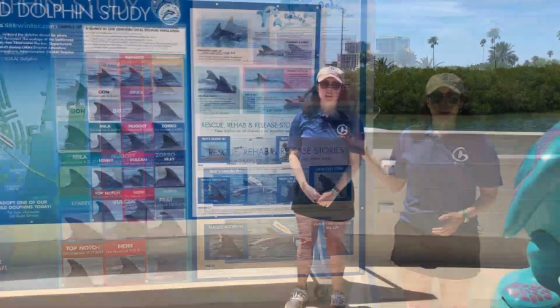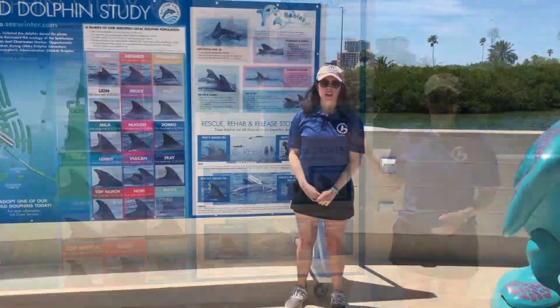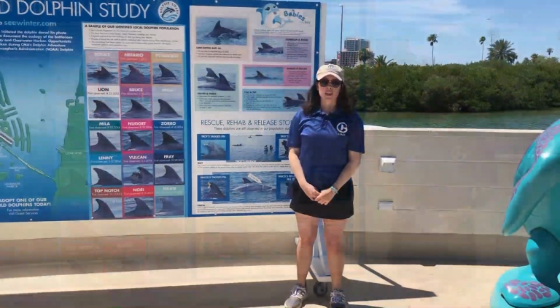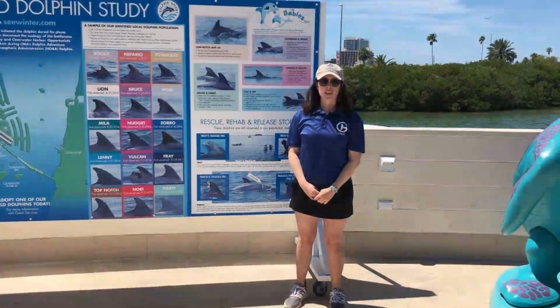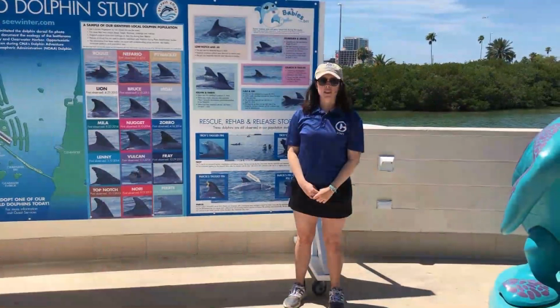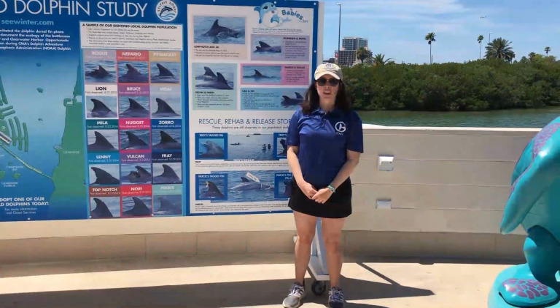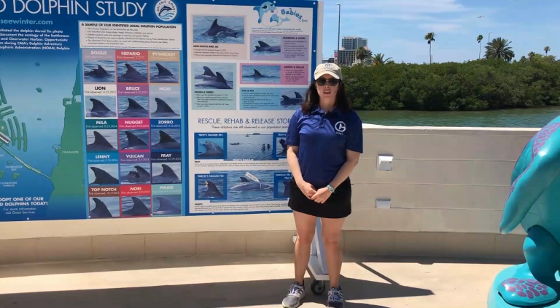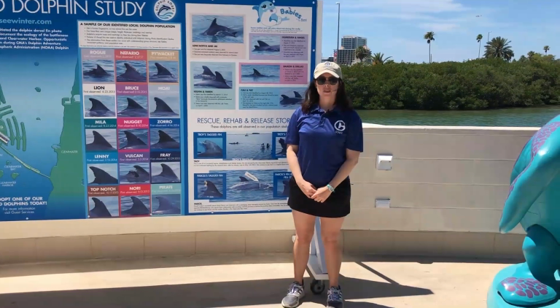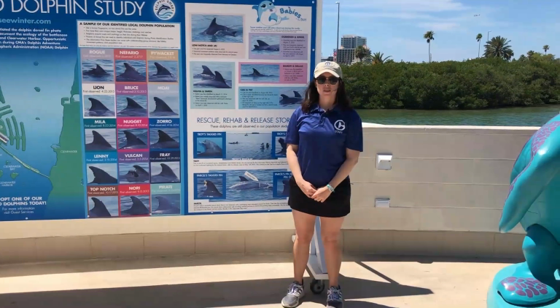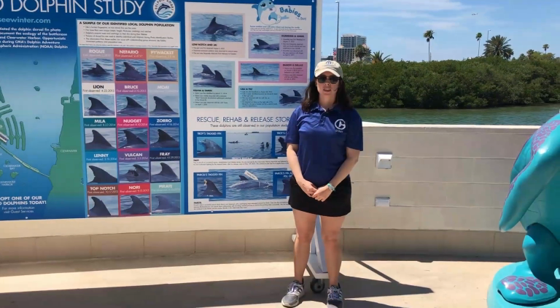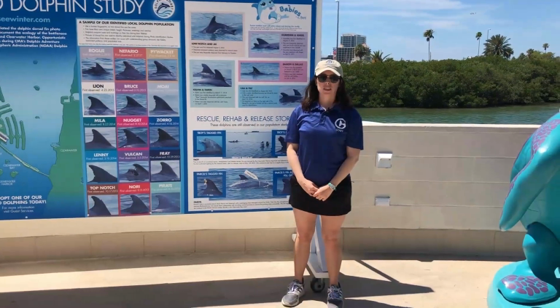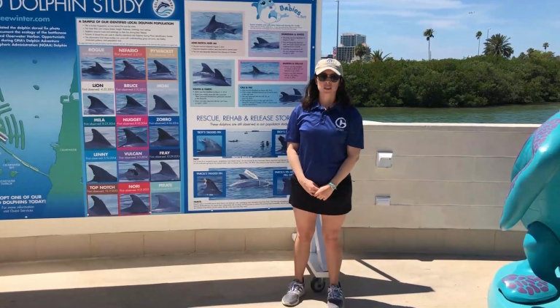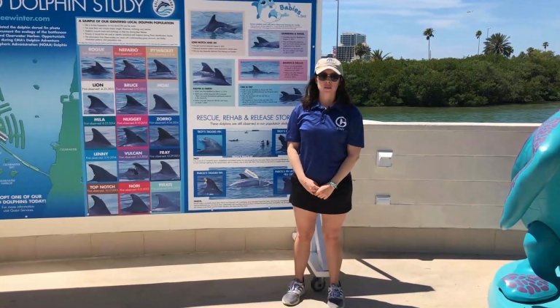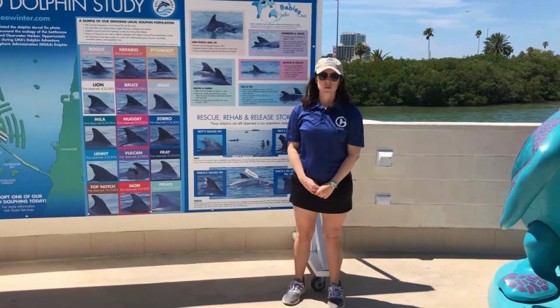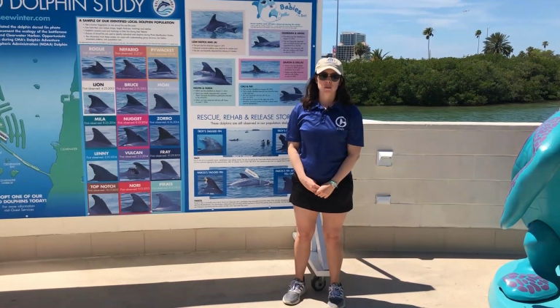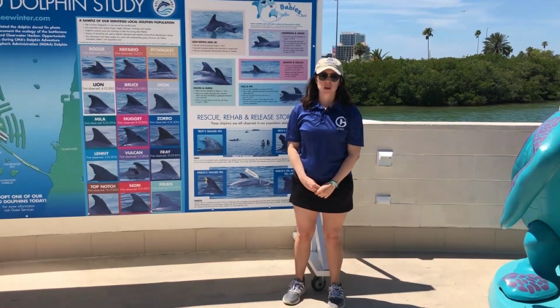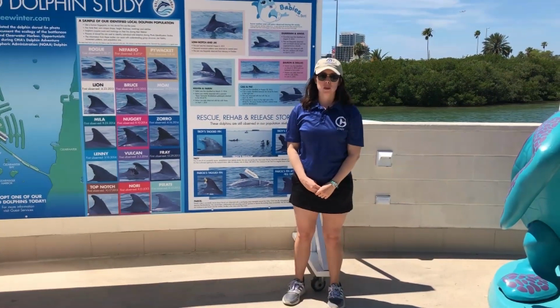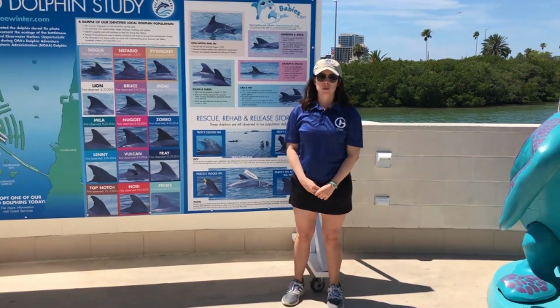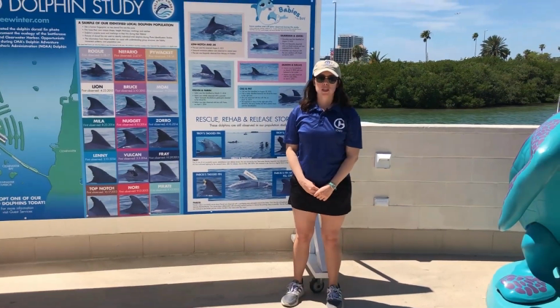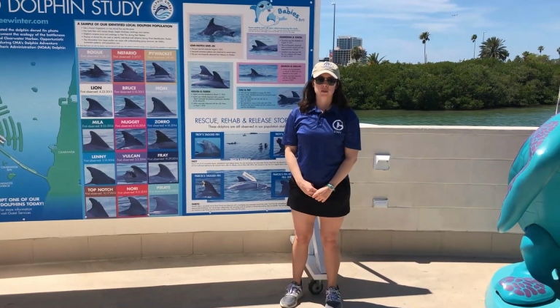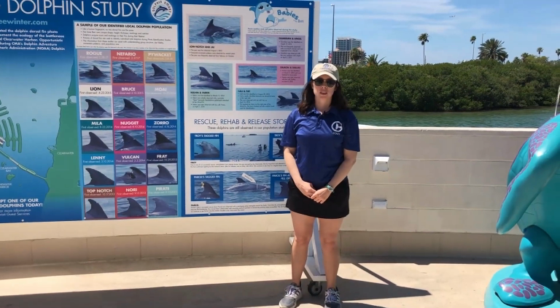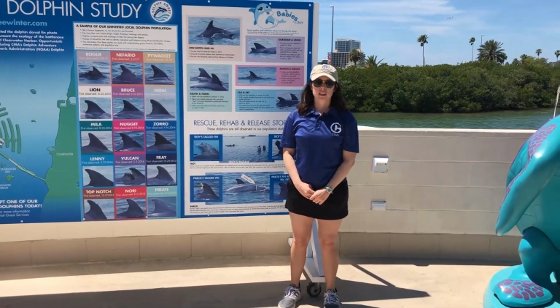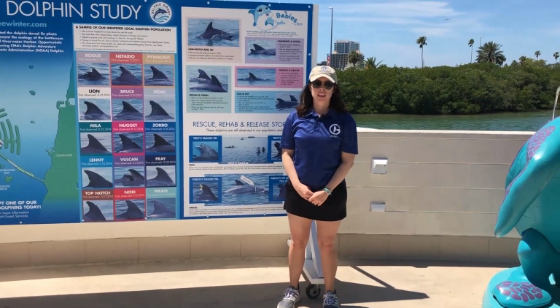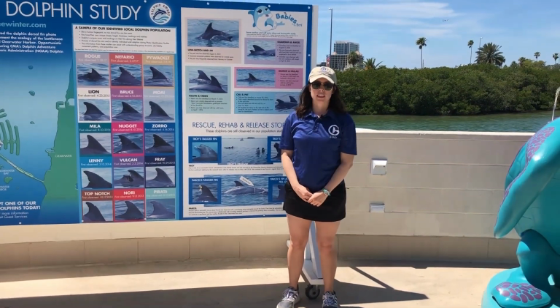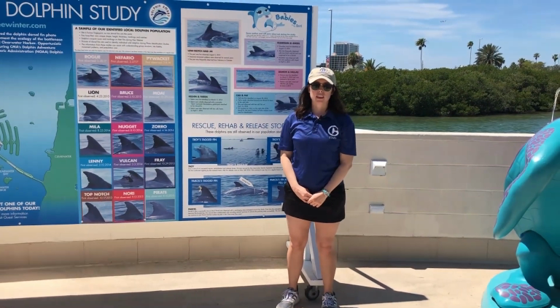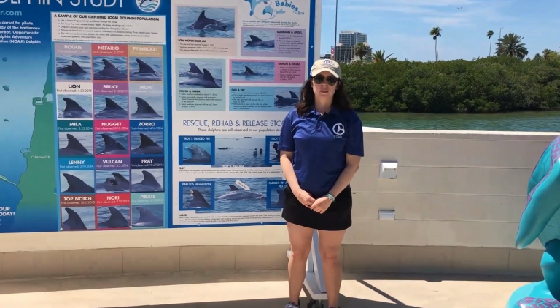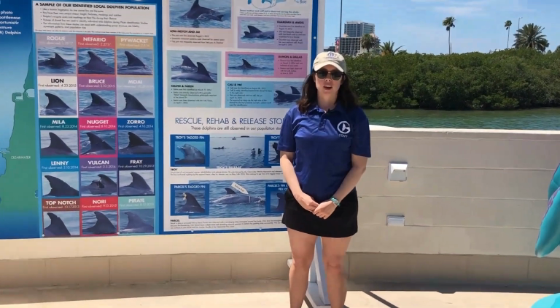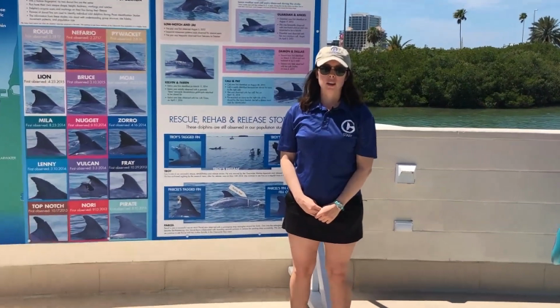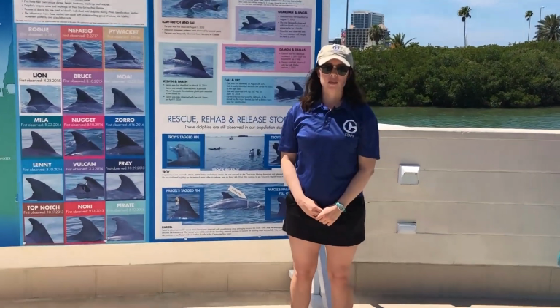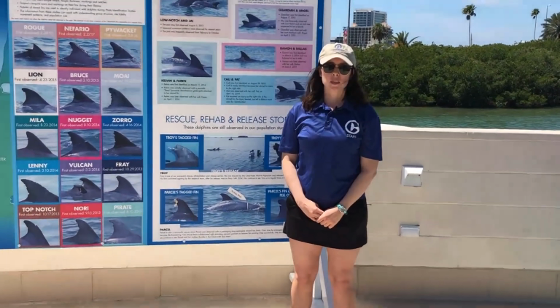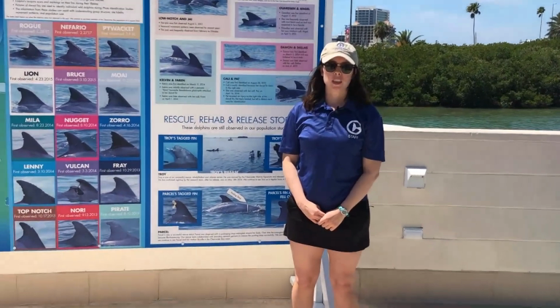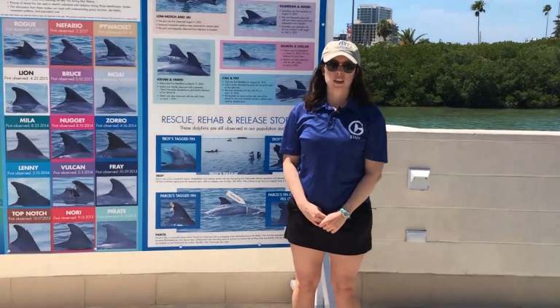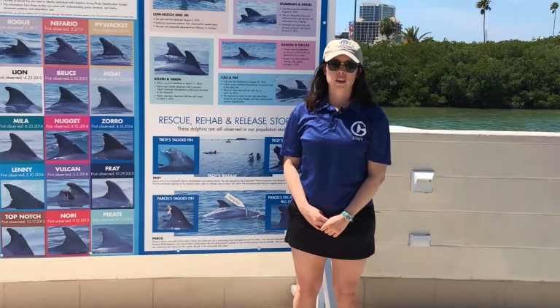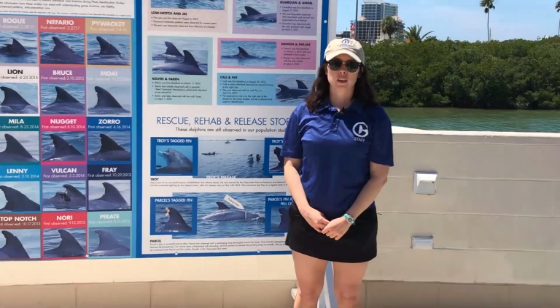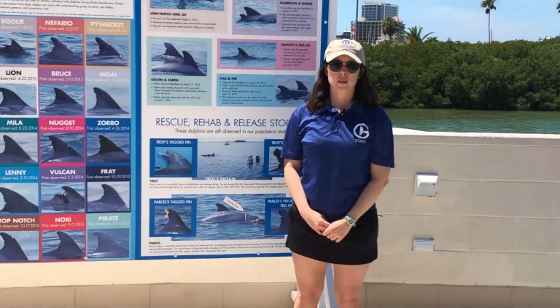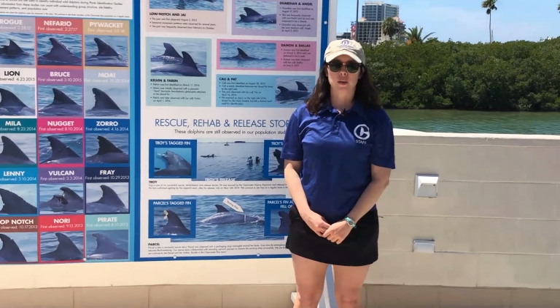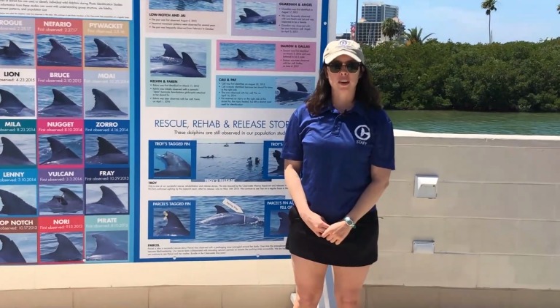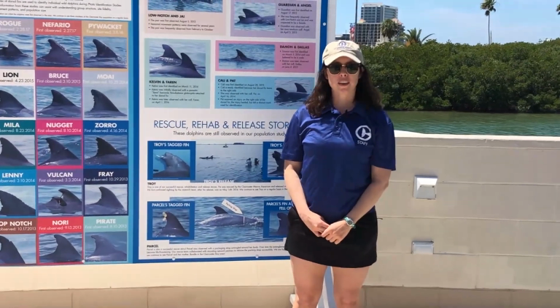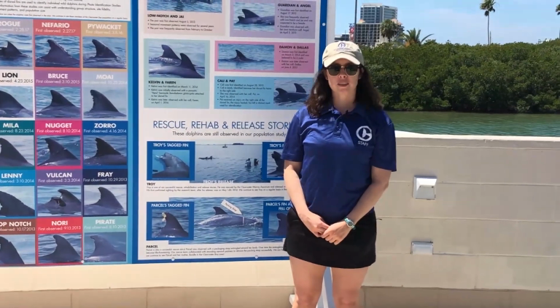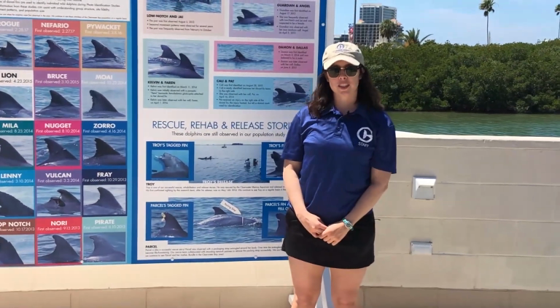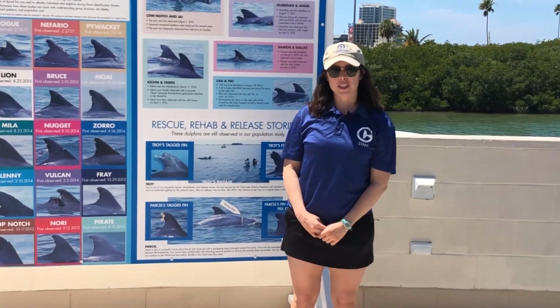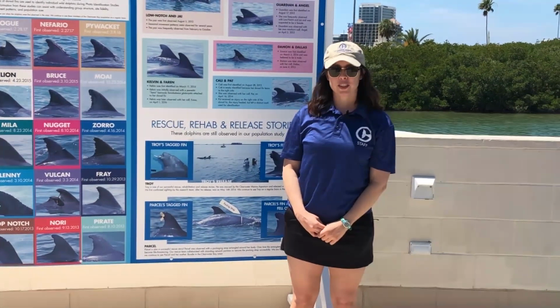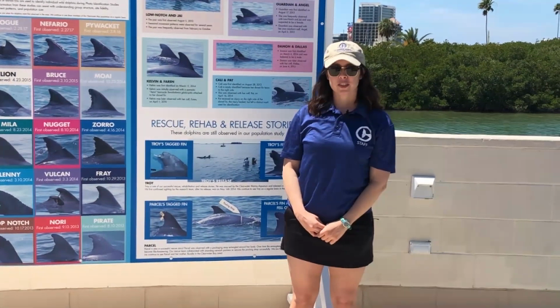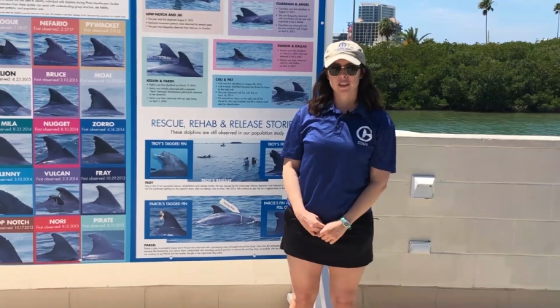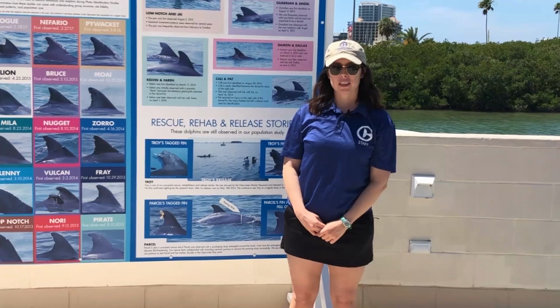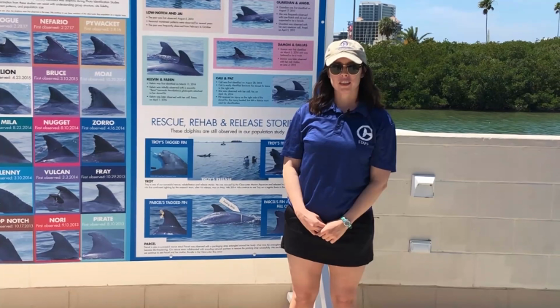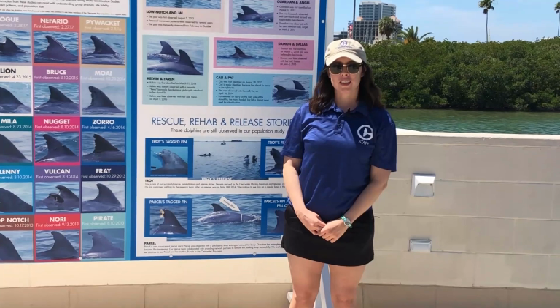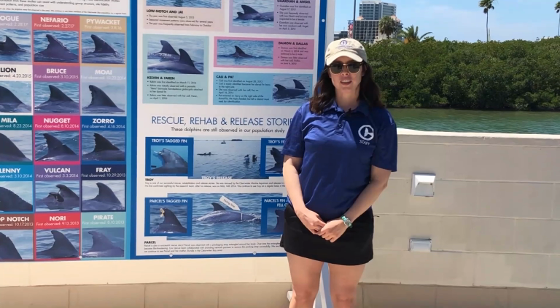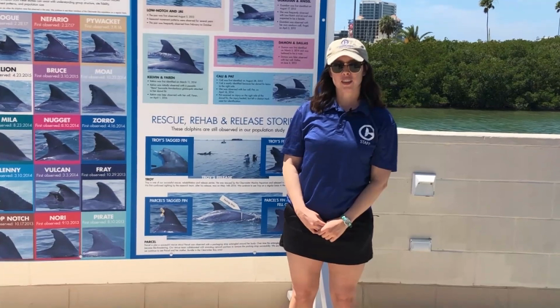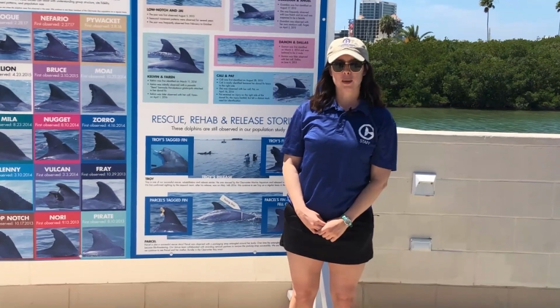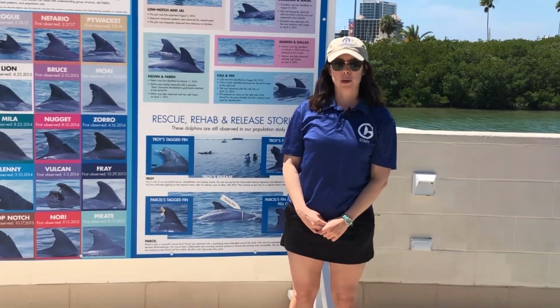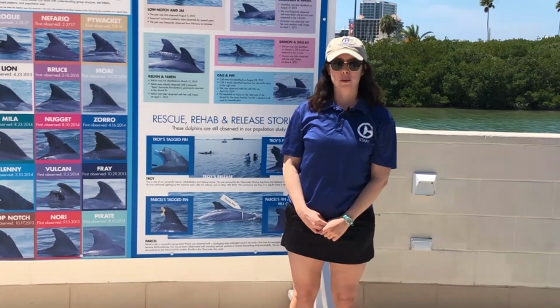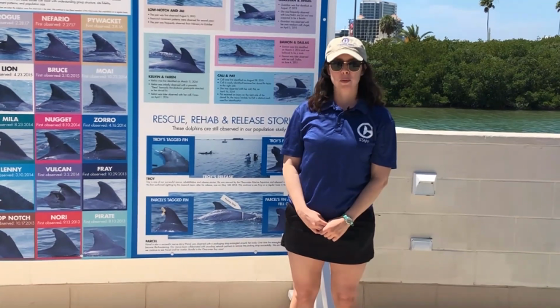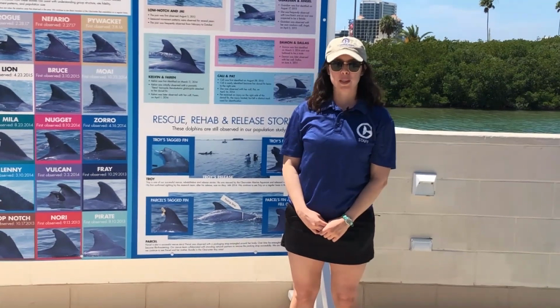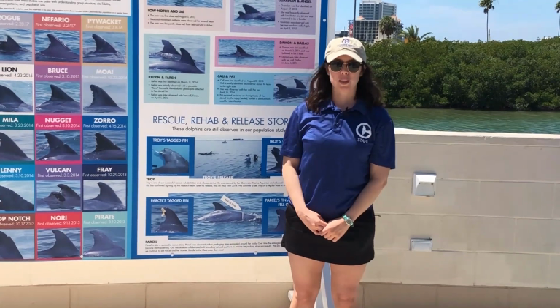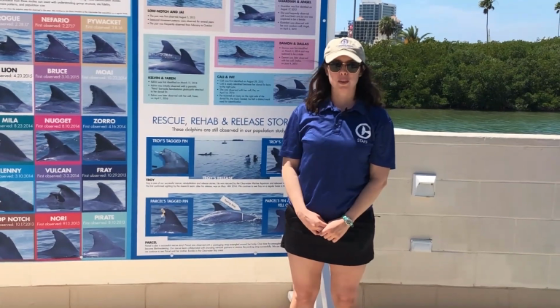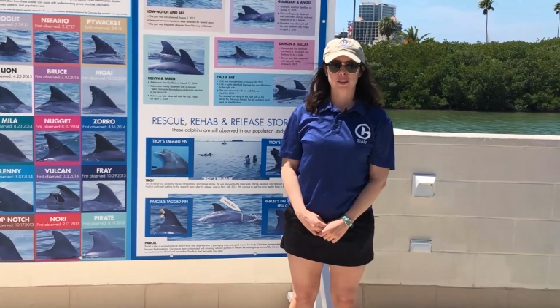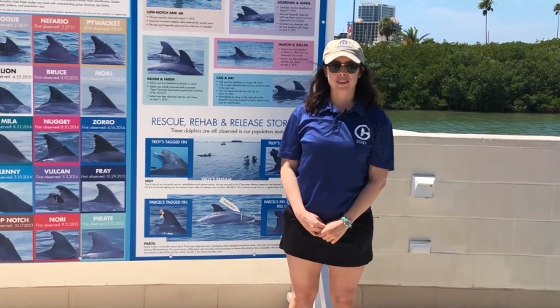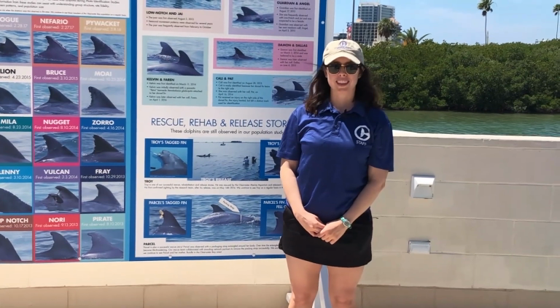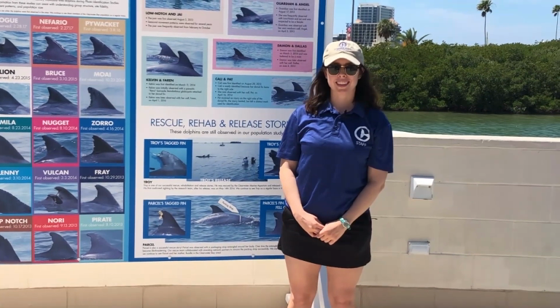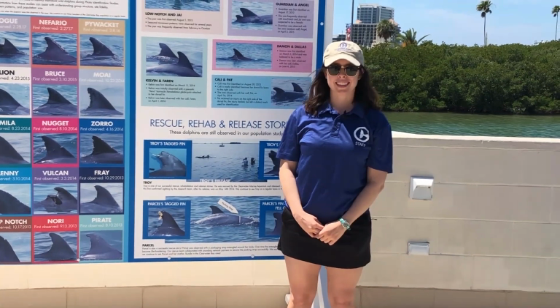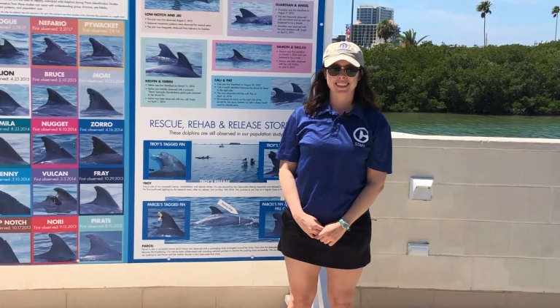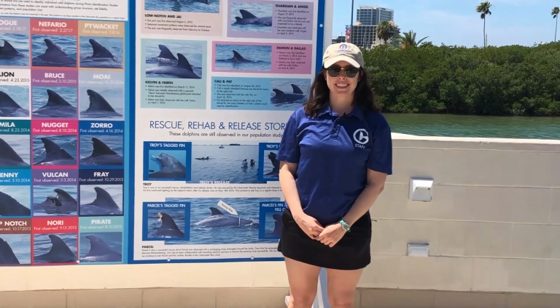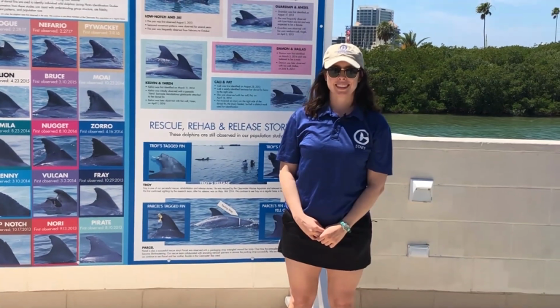Now that we've learned a little bit about what dorsal ID involves, we're going to go on one of our research vessels and learn about what we do in the field.